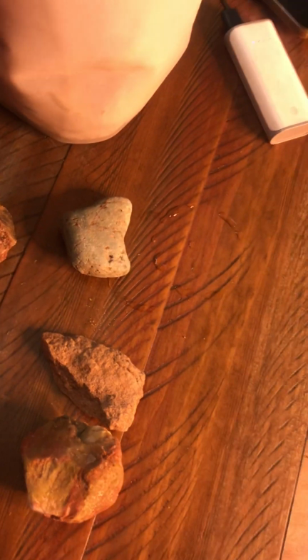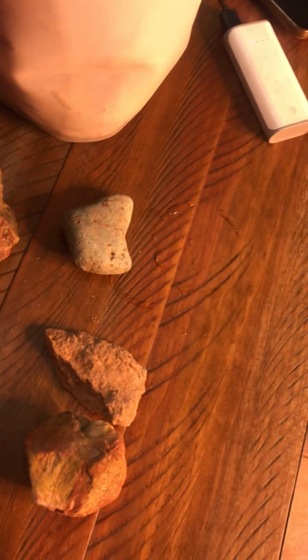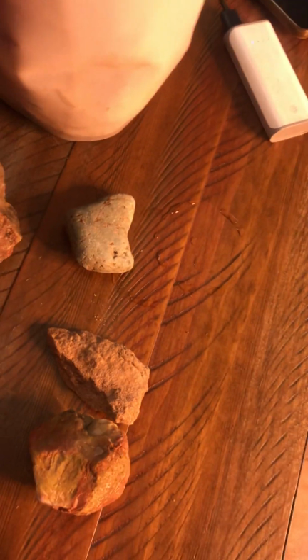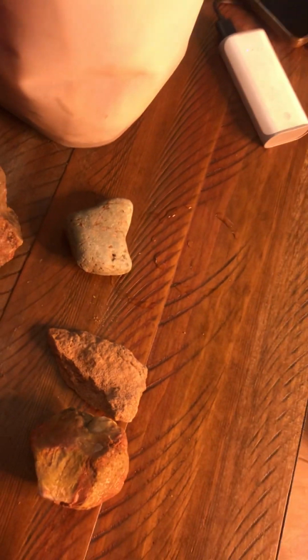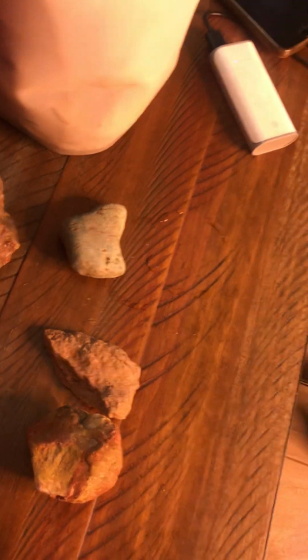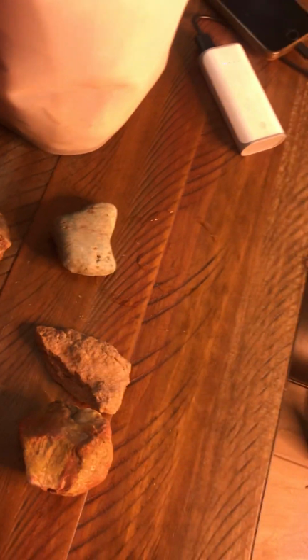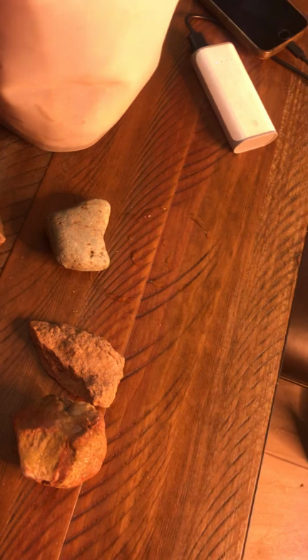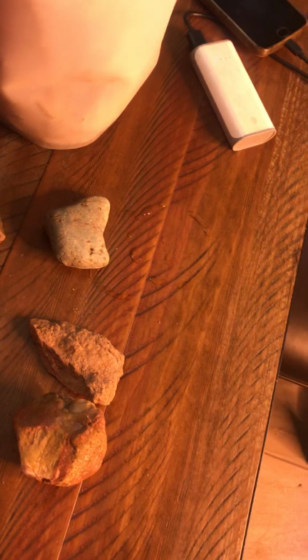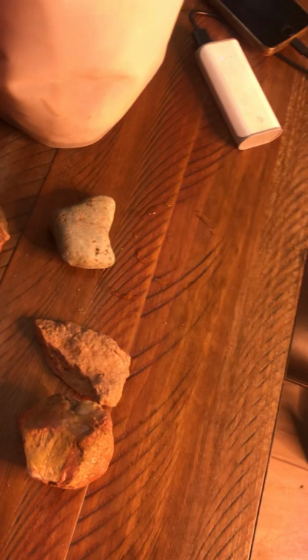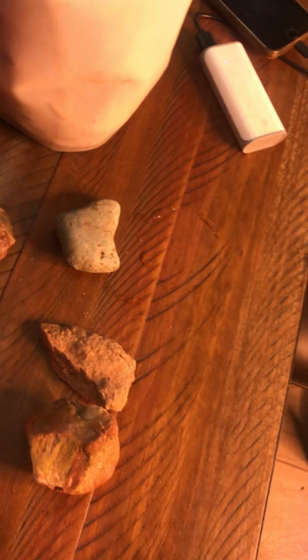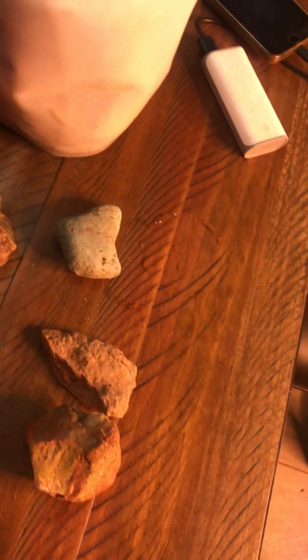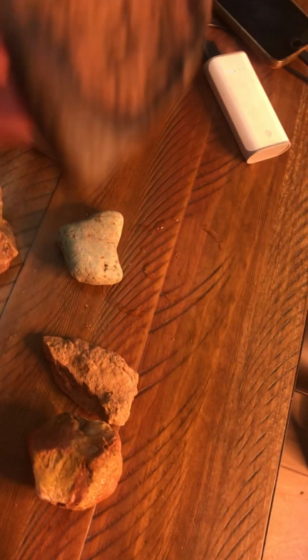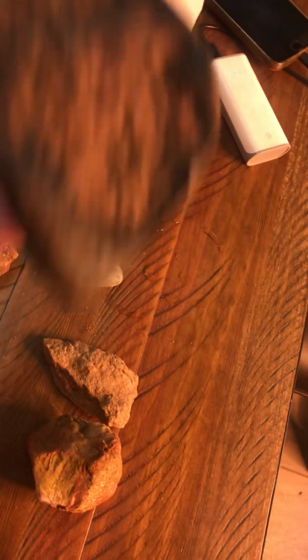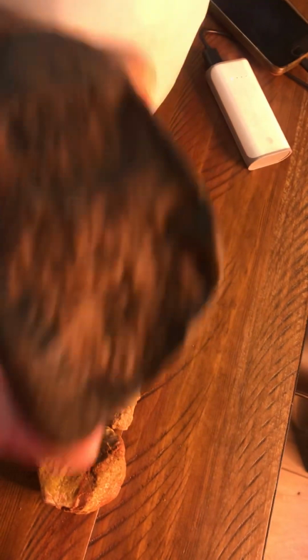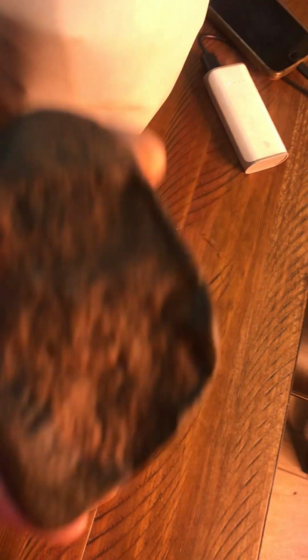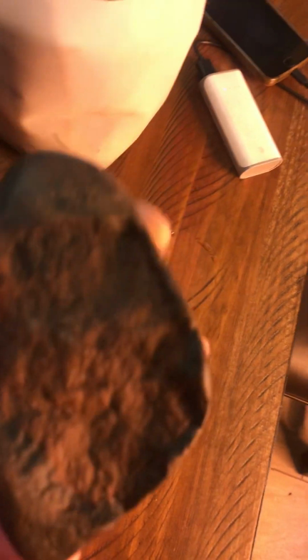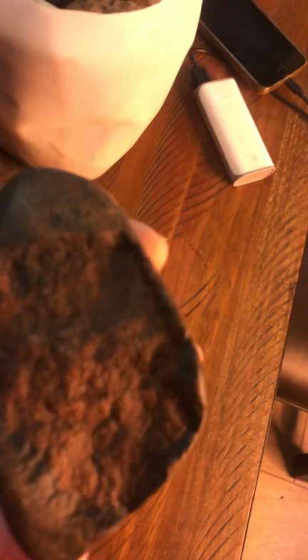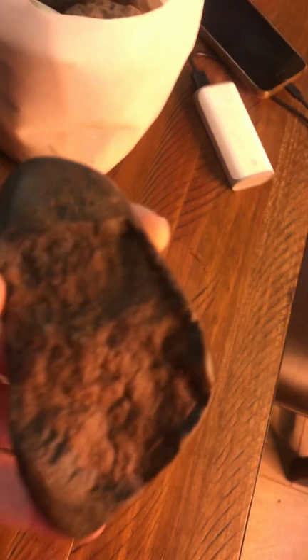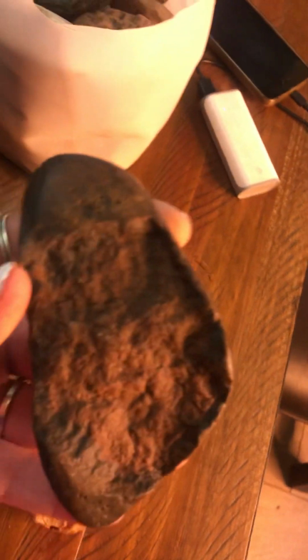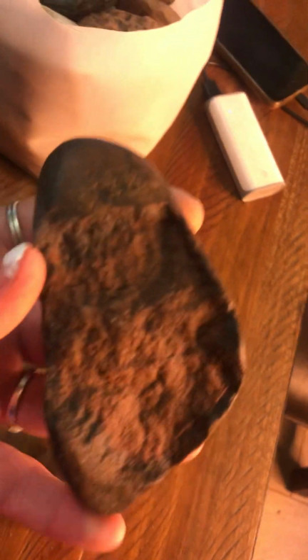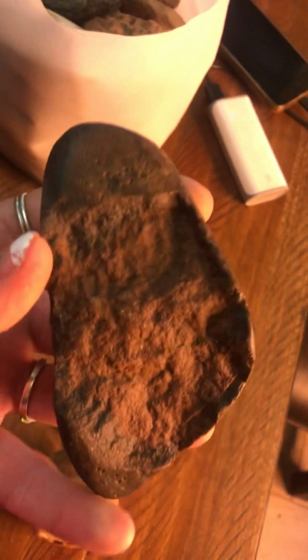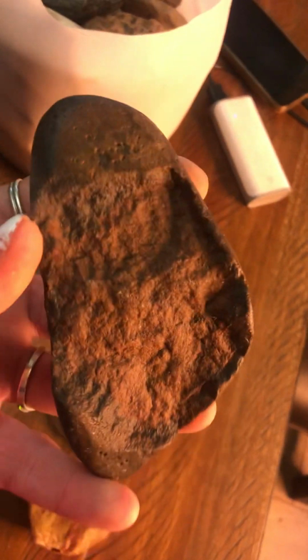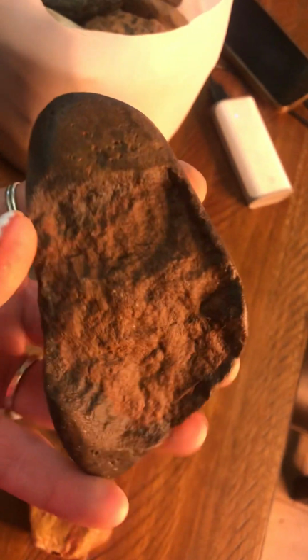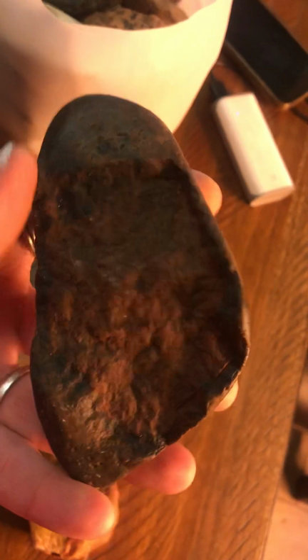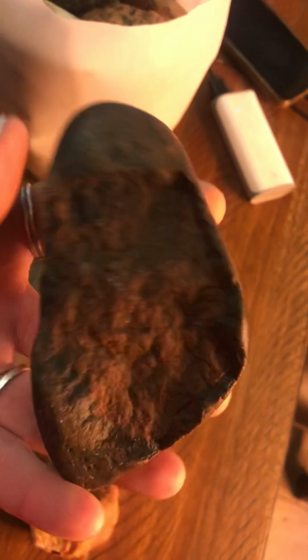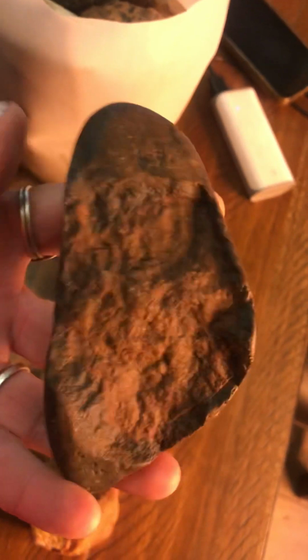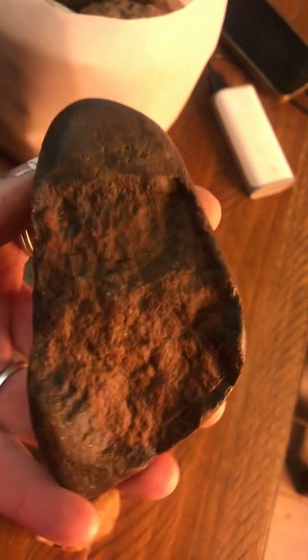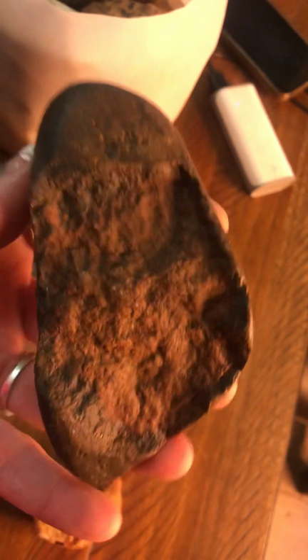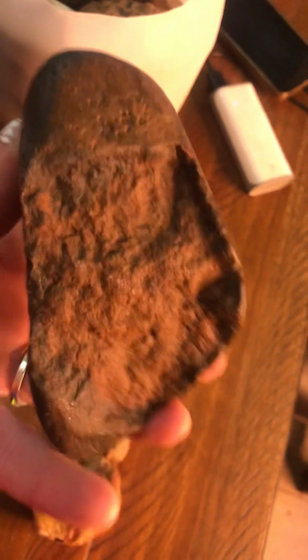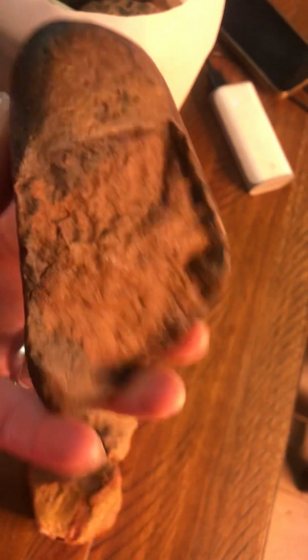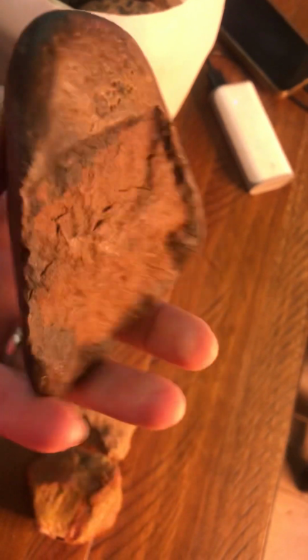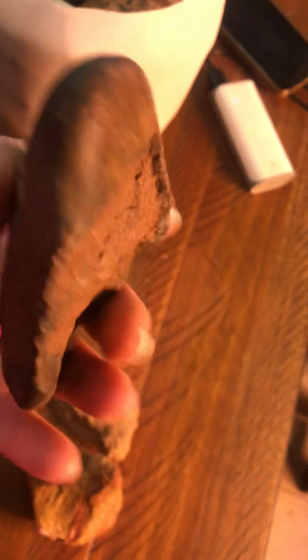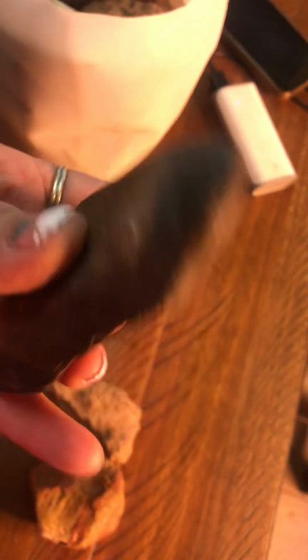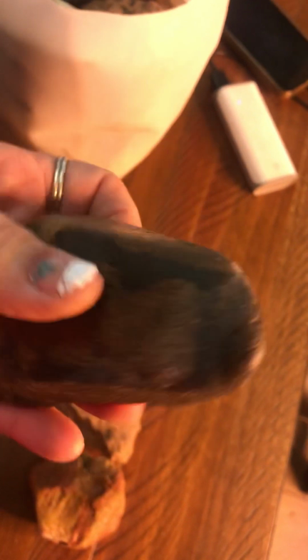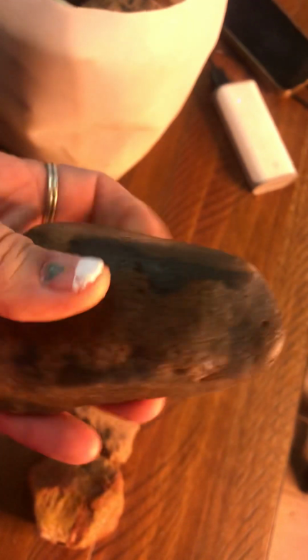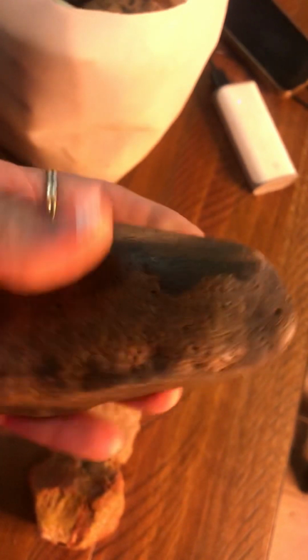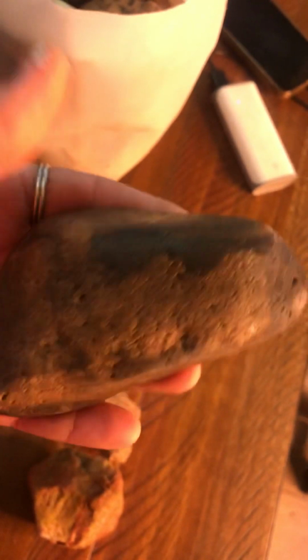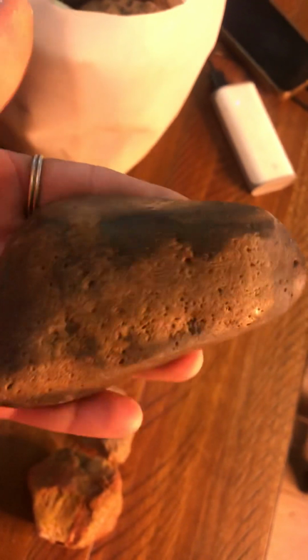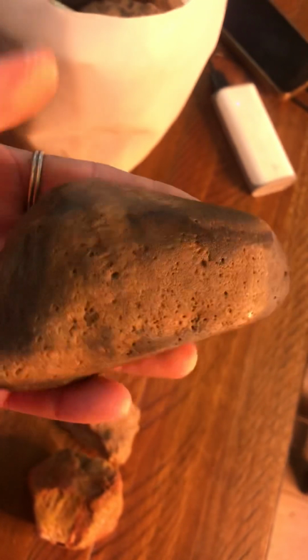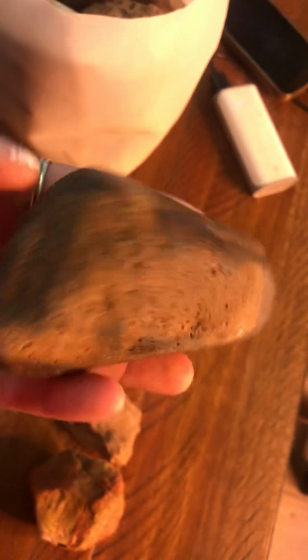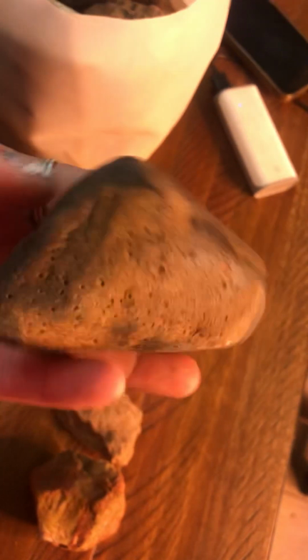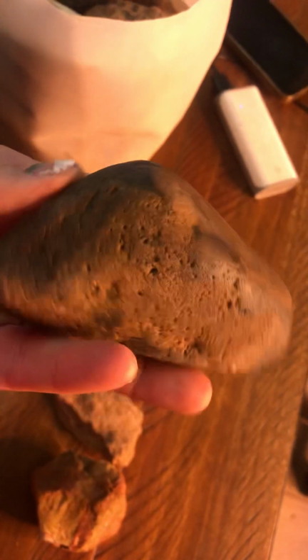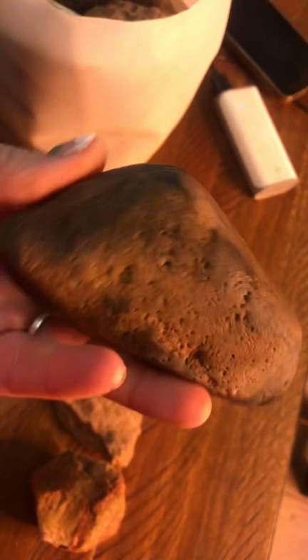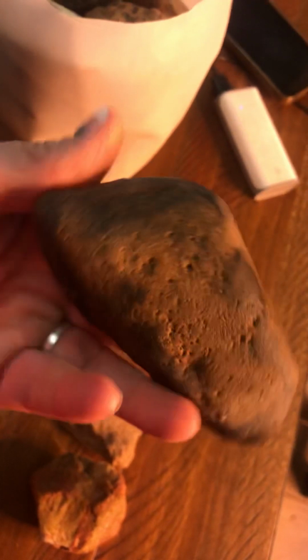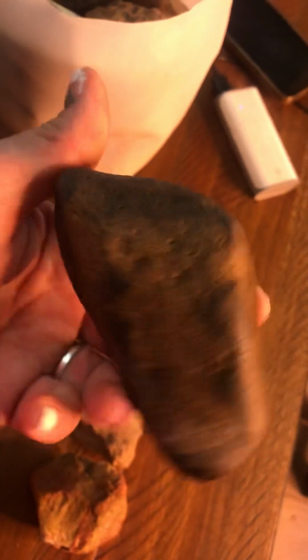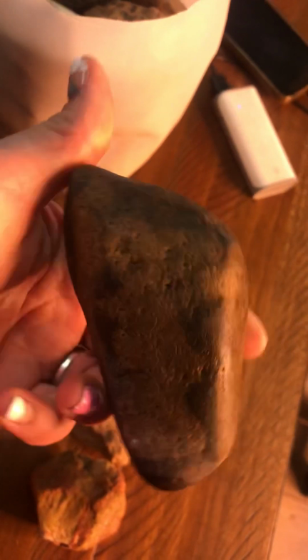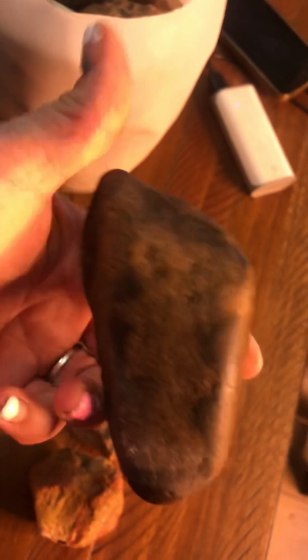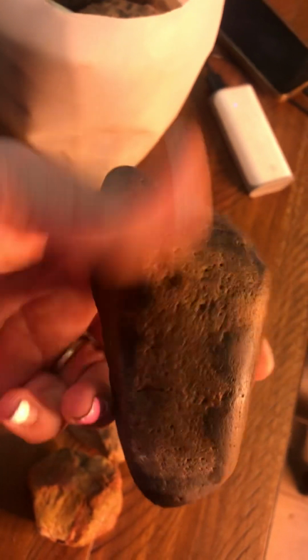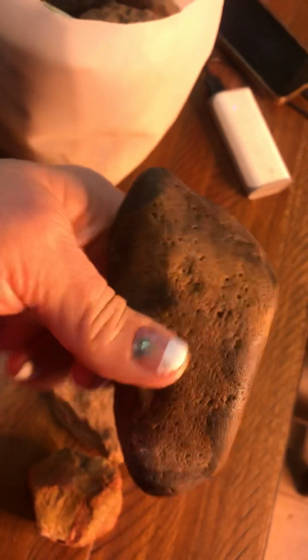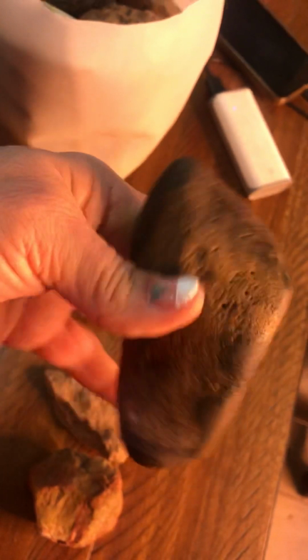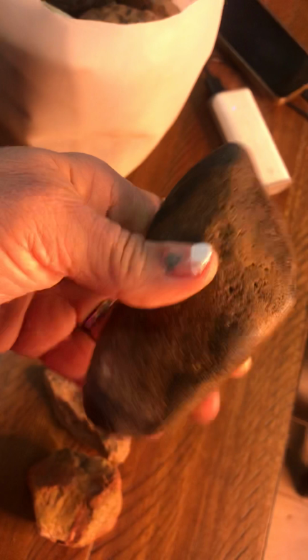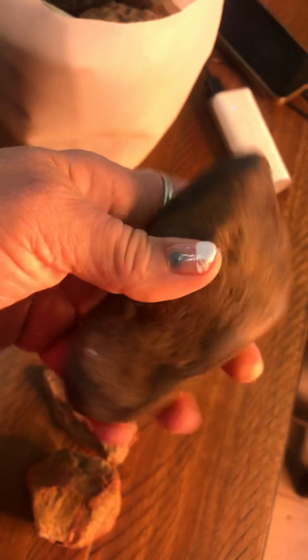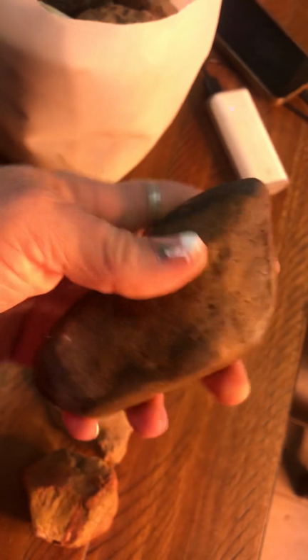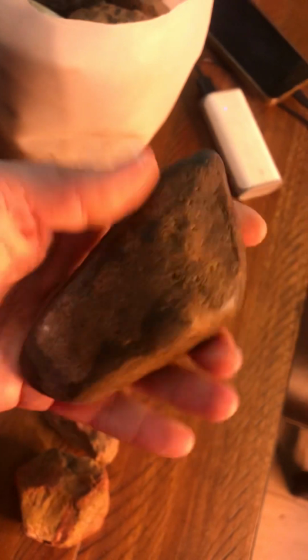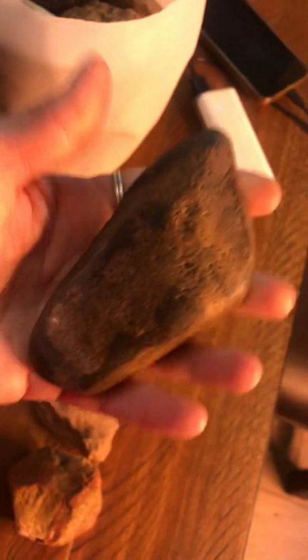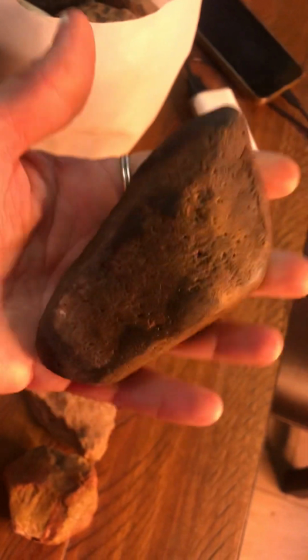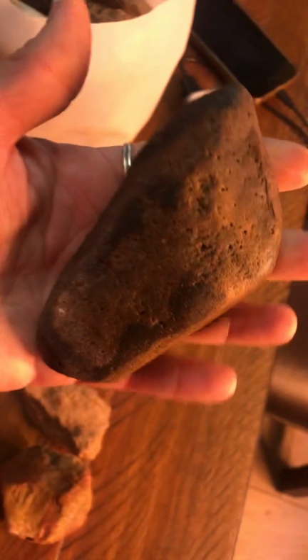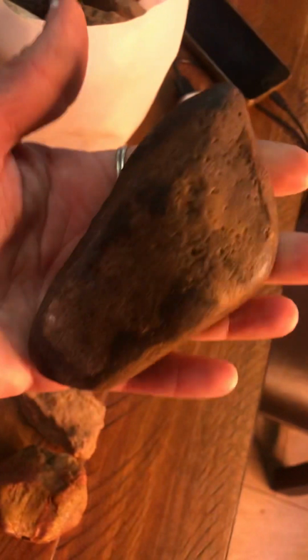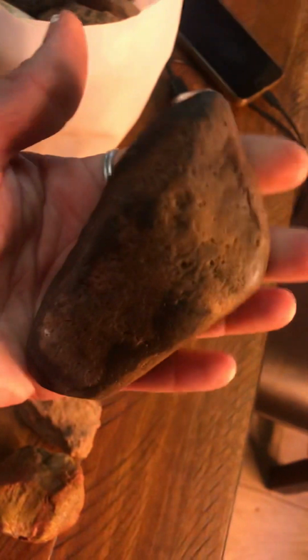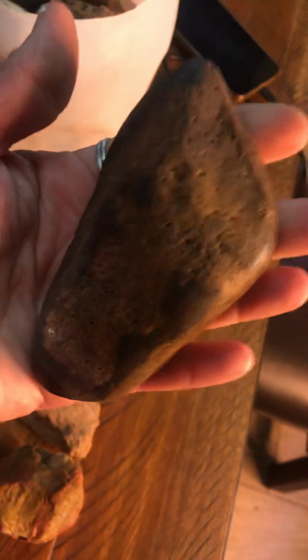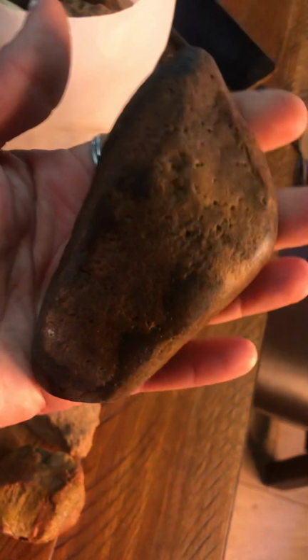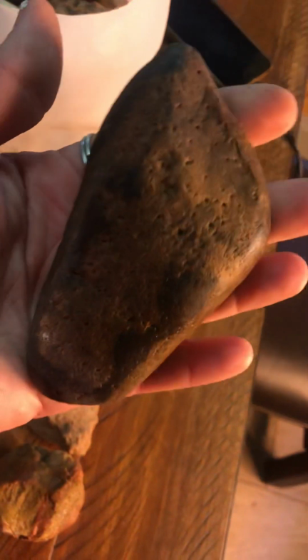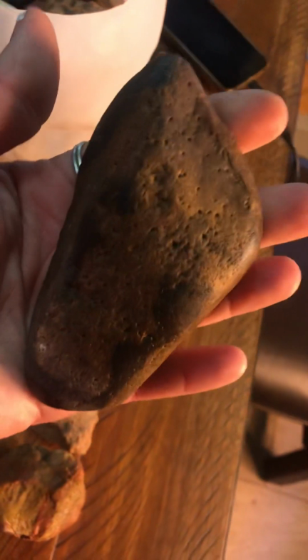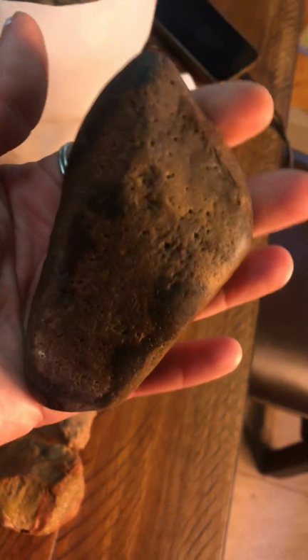It is just pouring down here. We could use it, but, you know, when it's dry all the time, that's more of a chance for flooding.